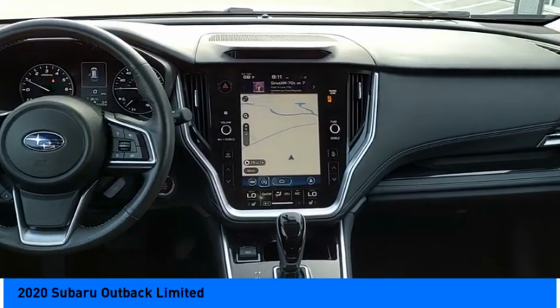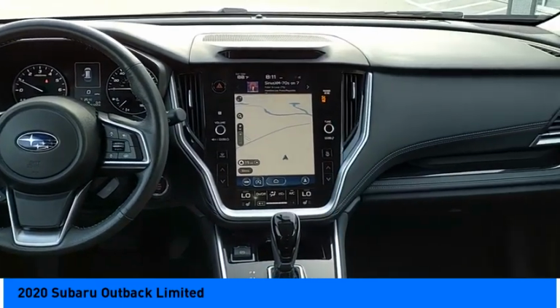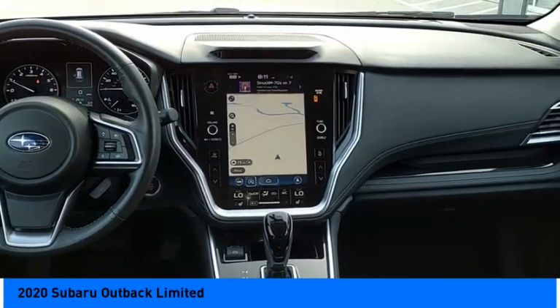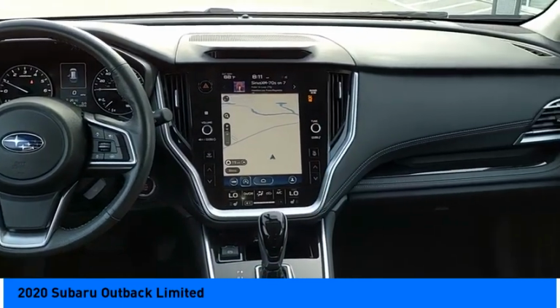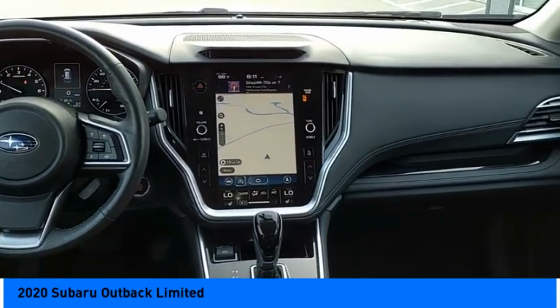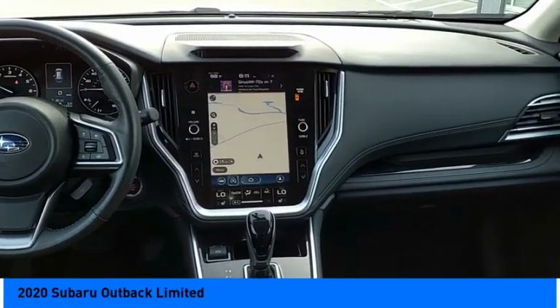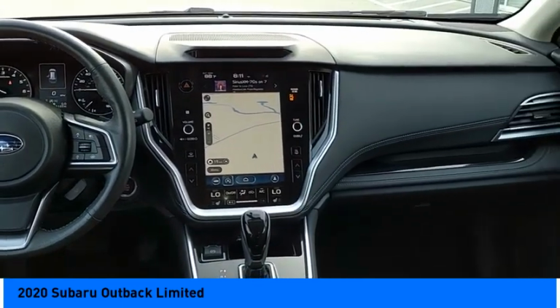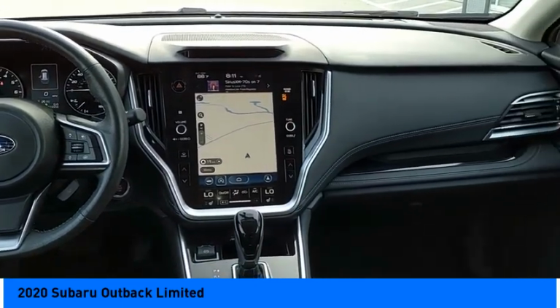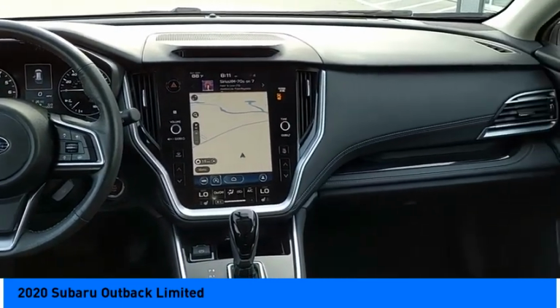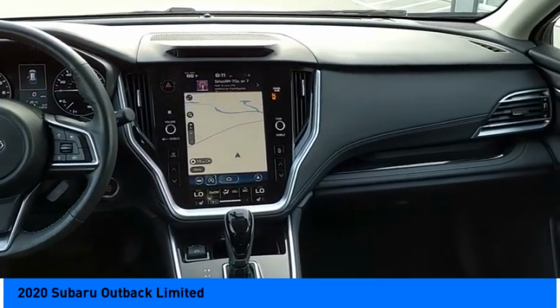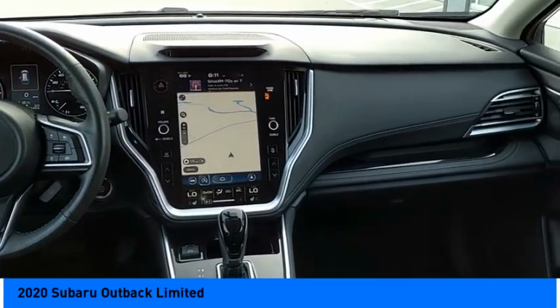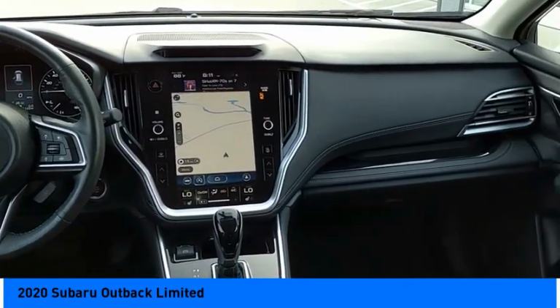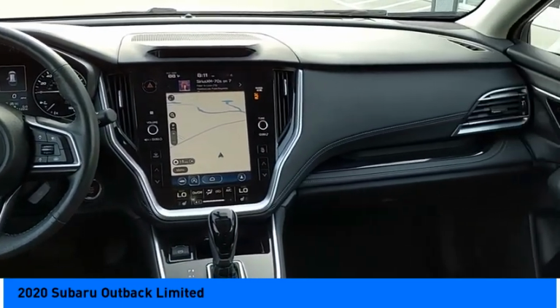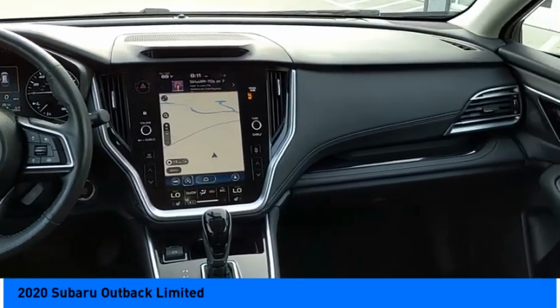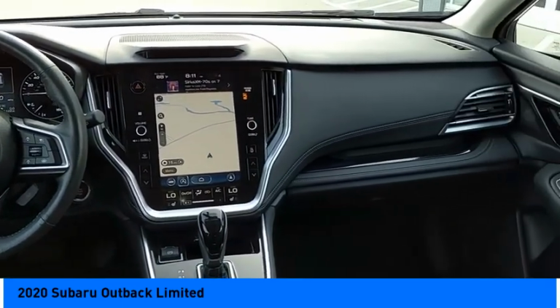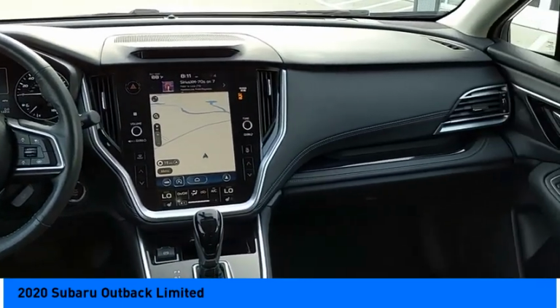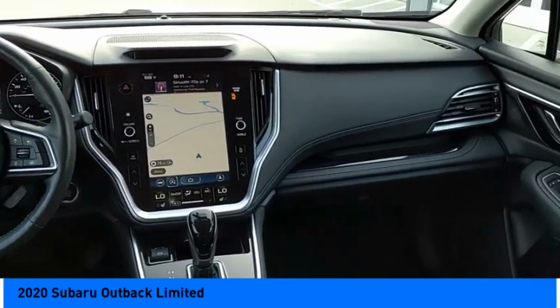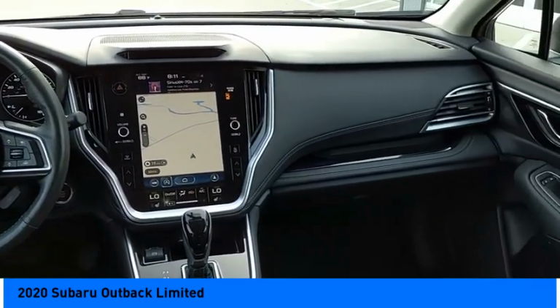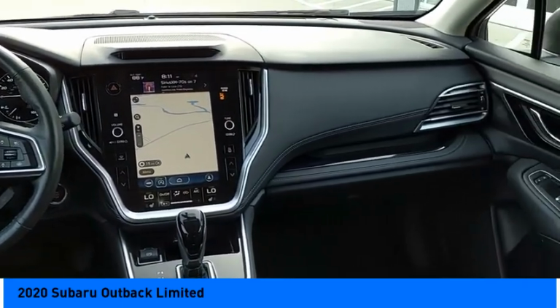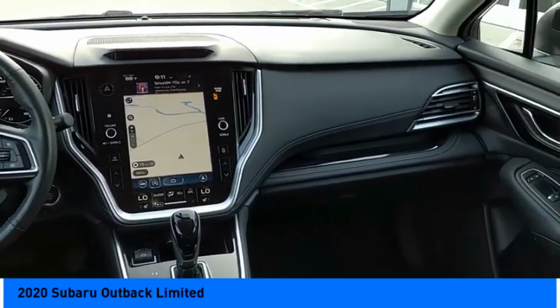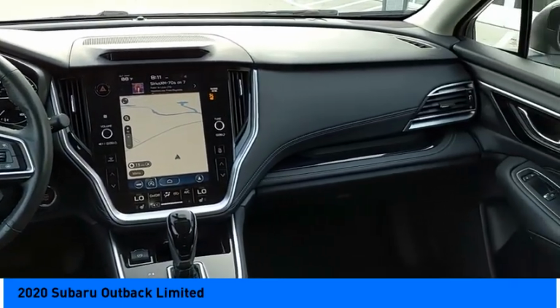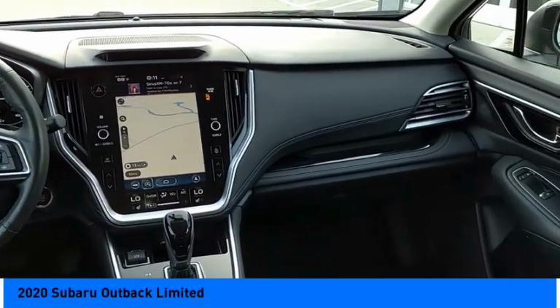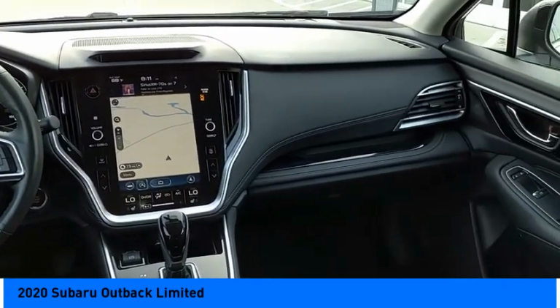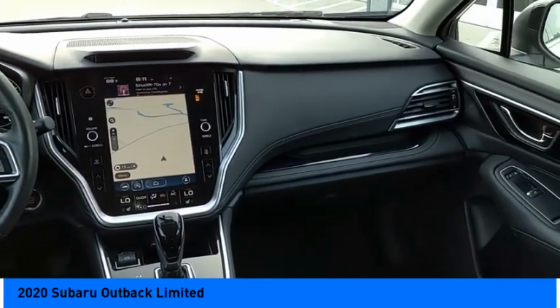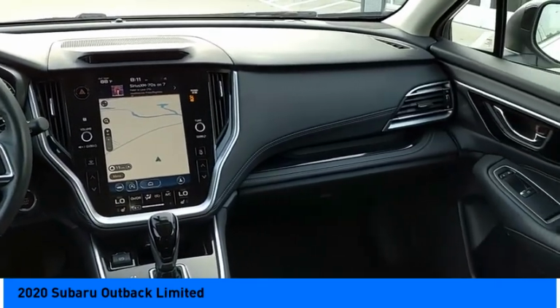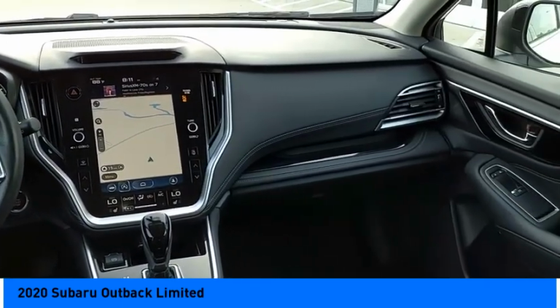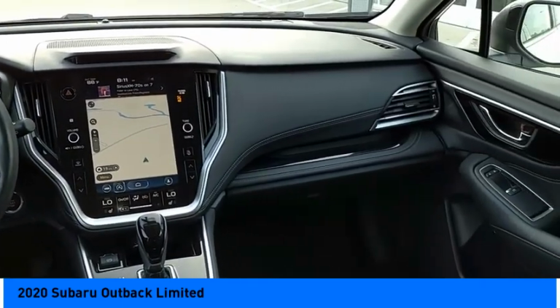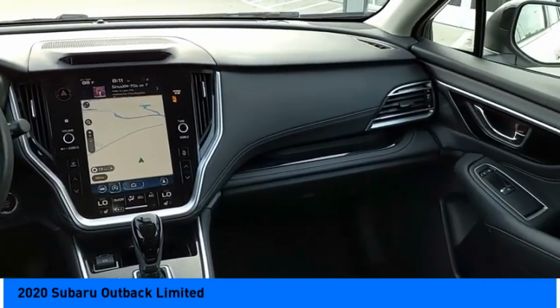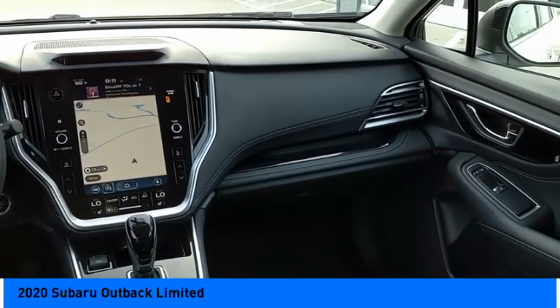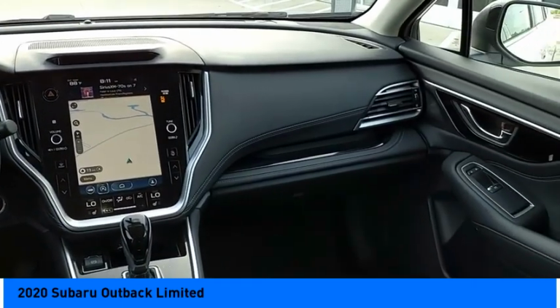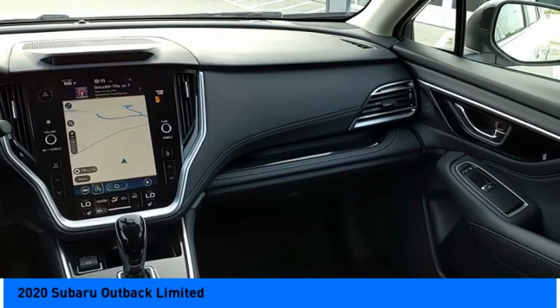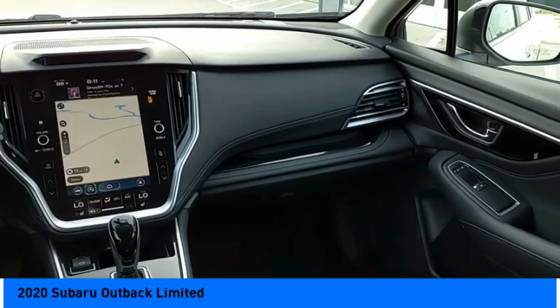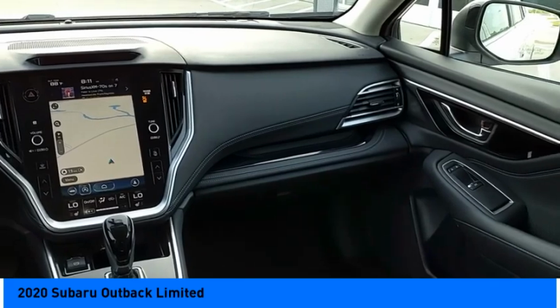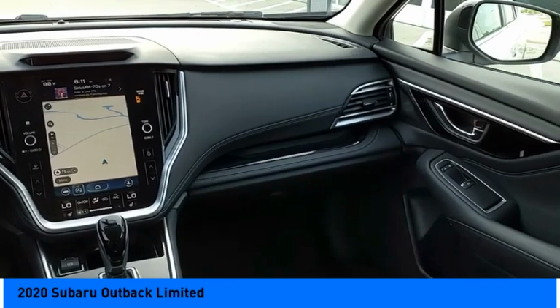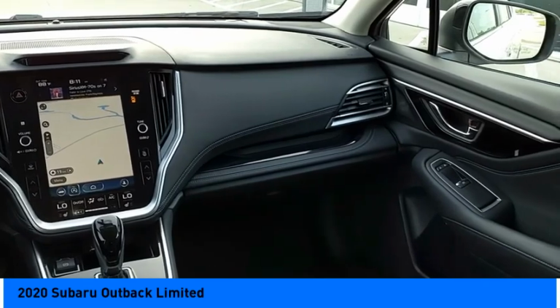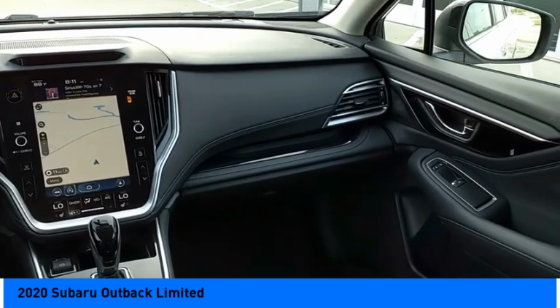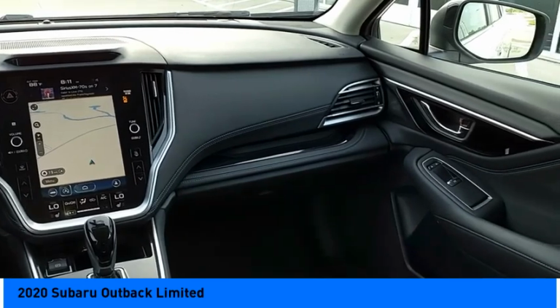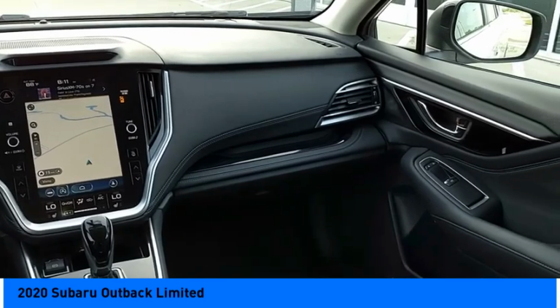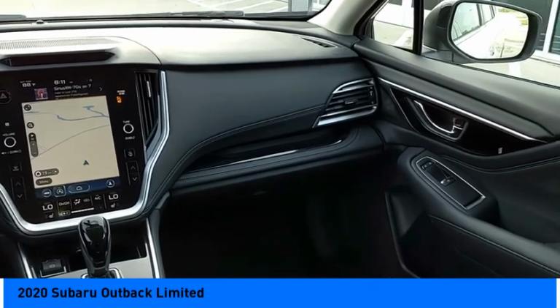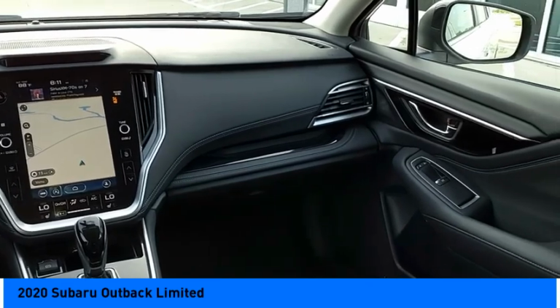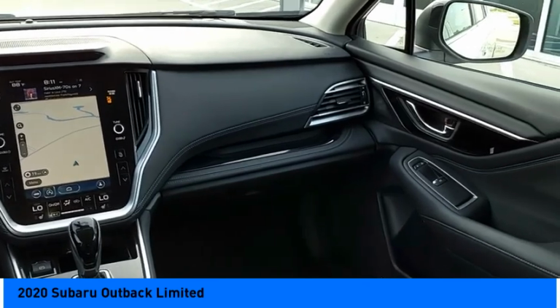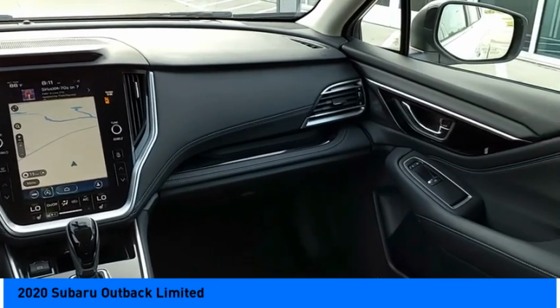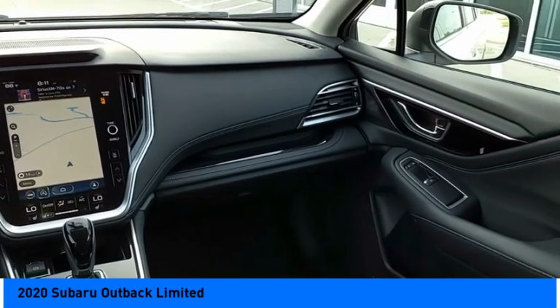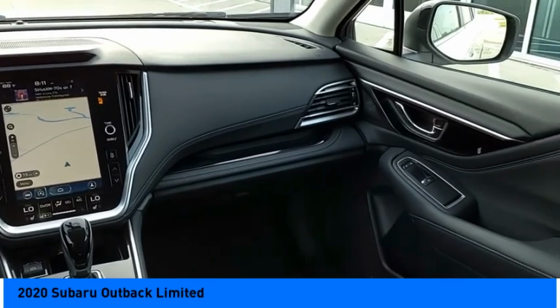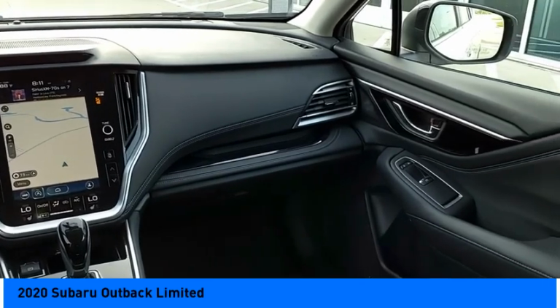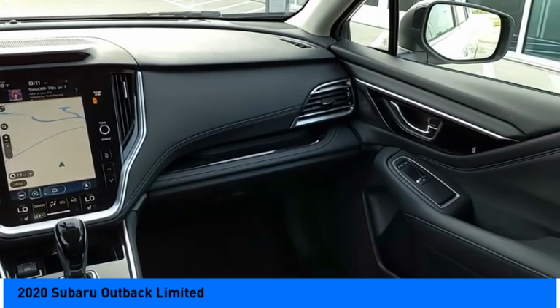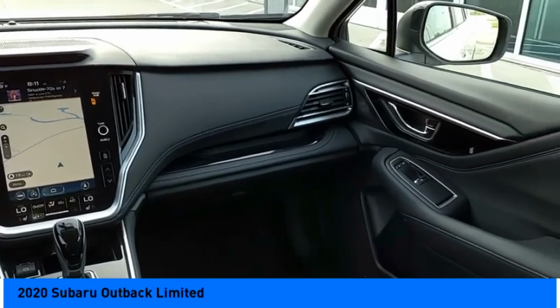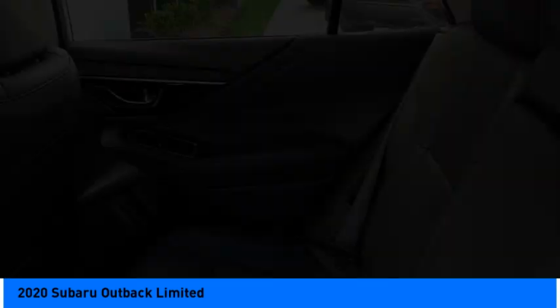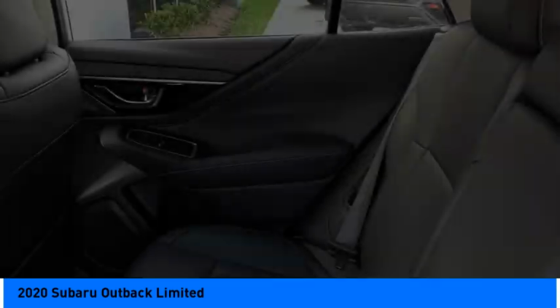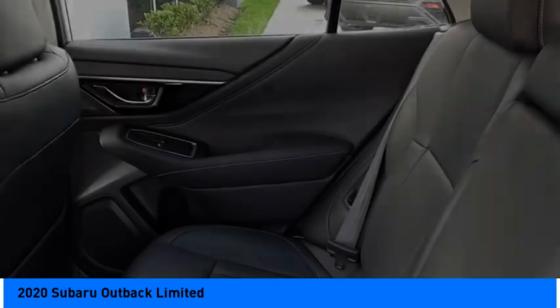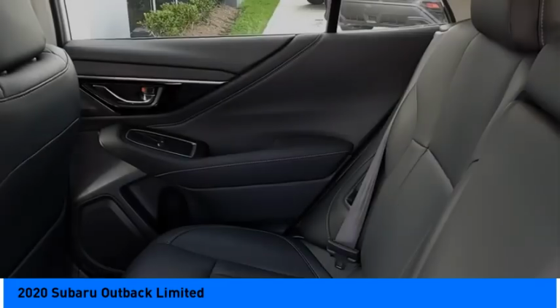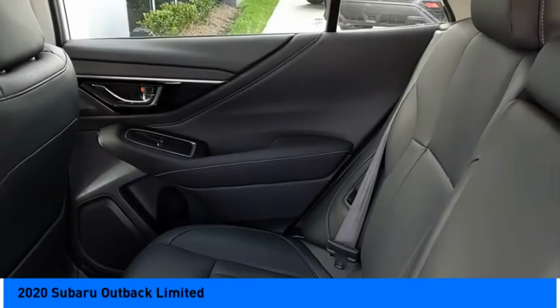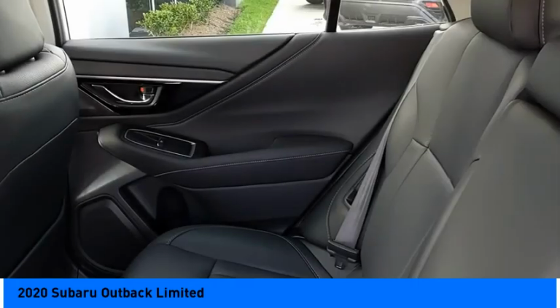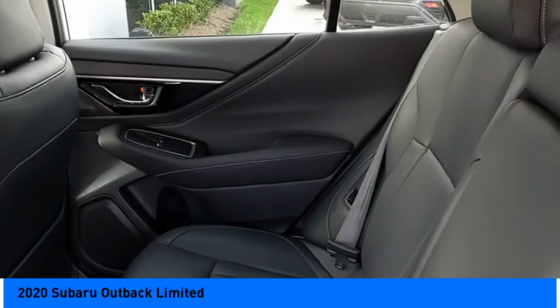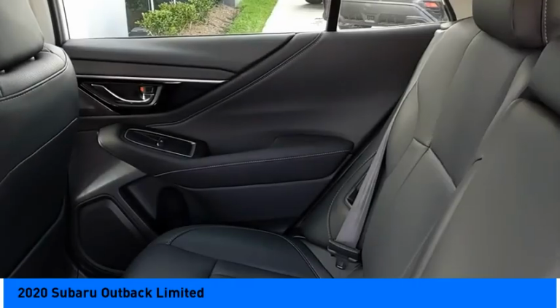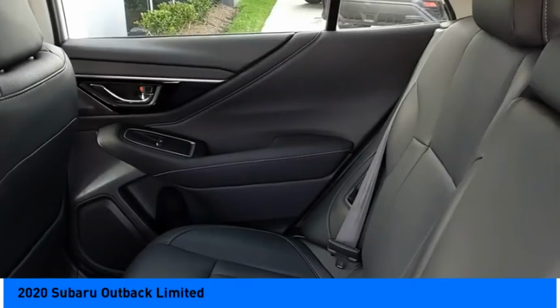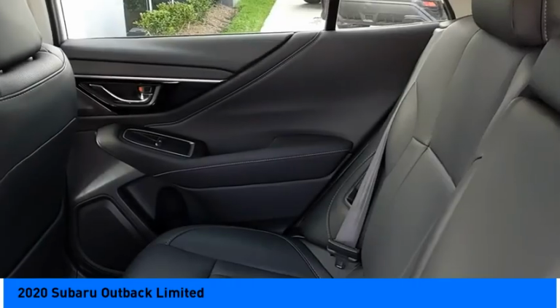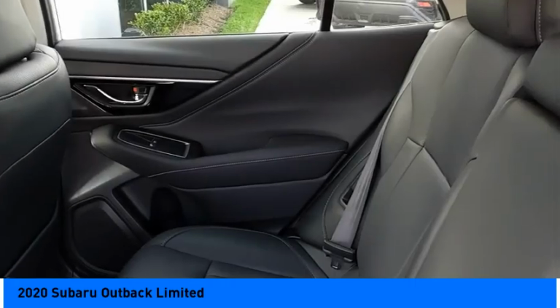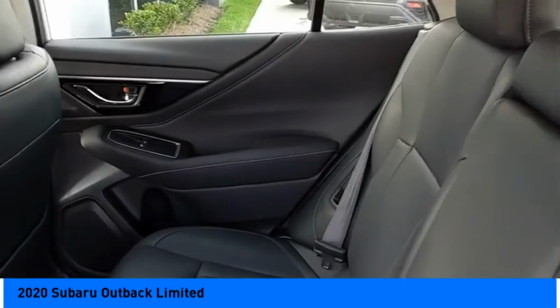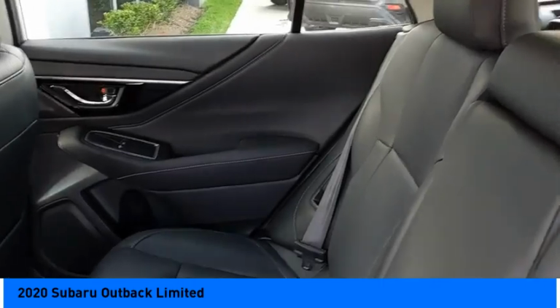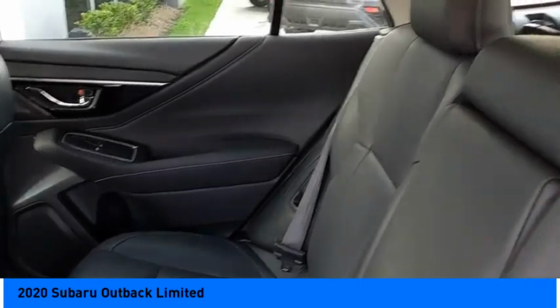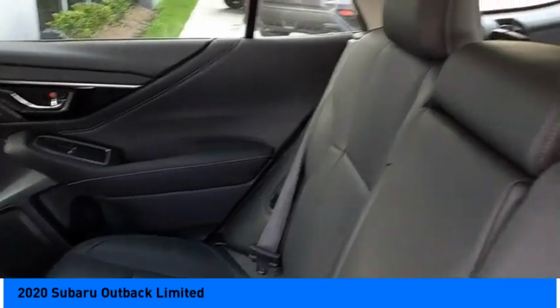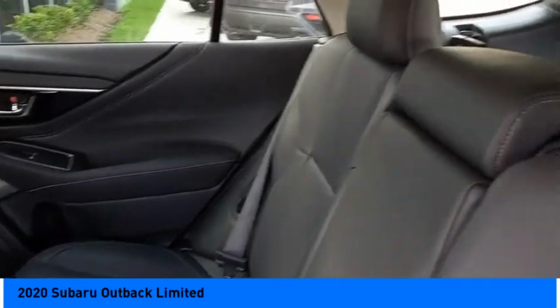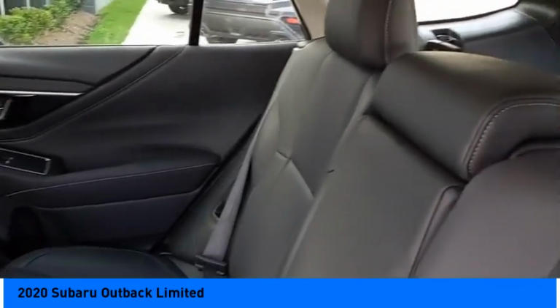Airbags, front dual seat cushion airbags, driver knee, electronic messaging assistance with read function.